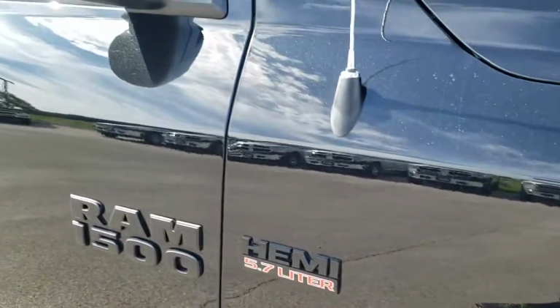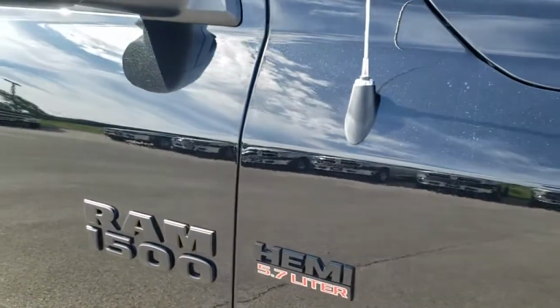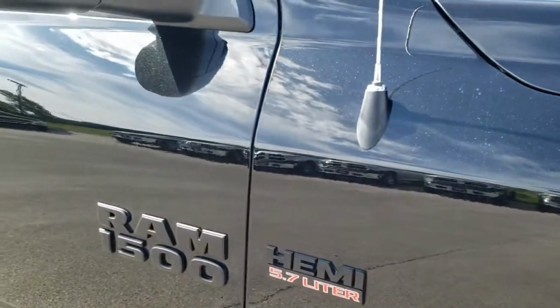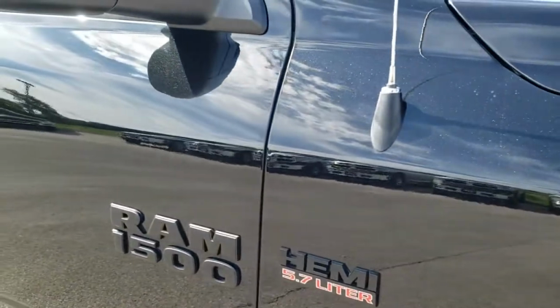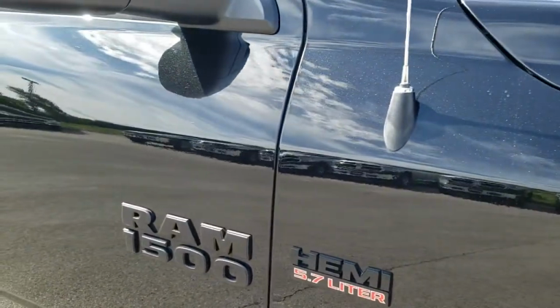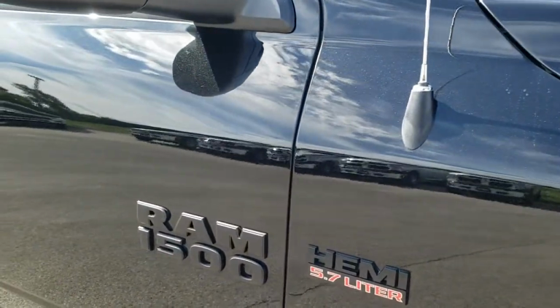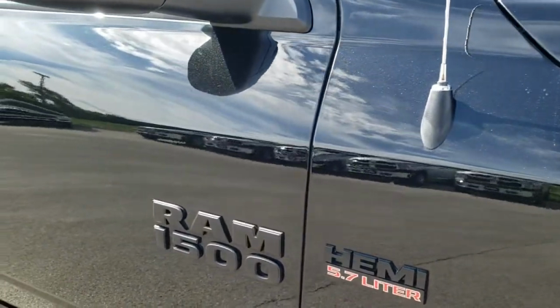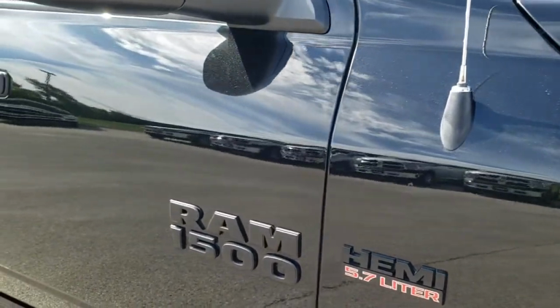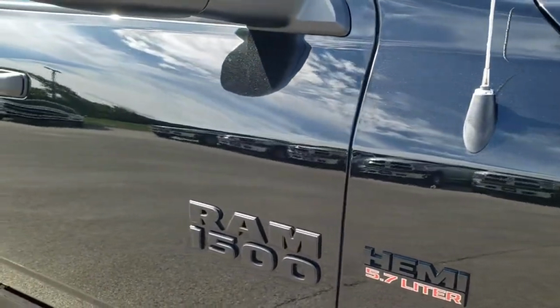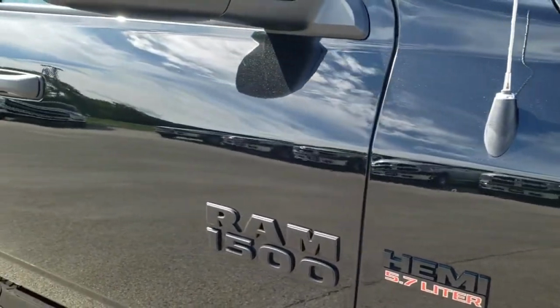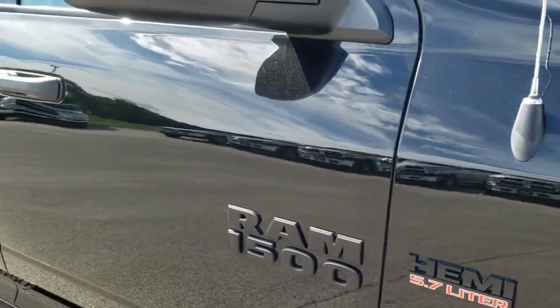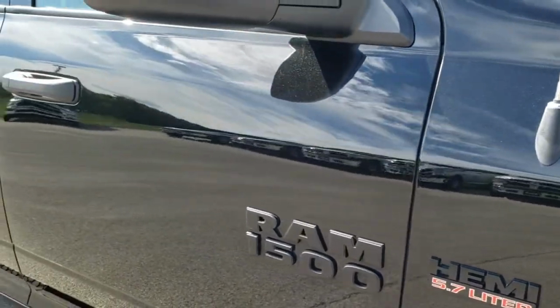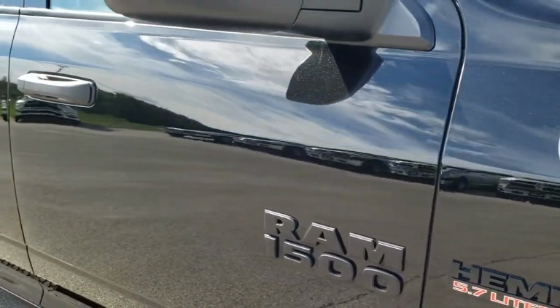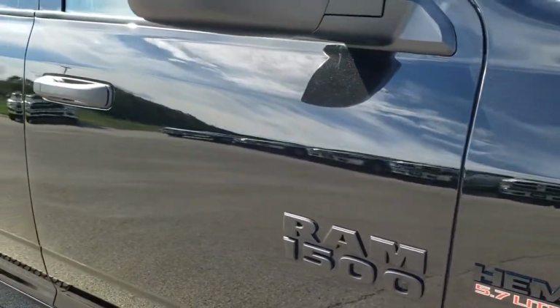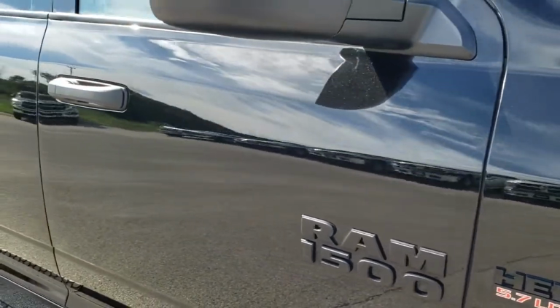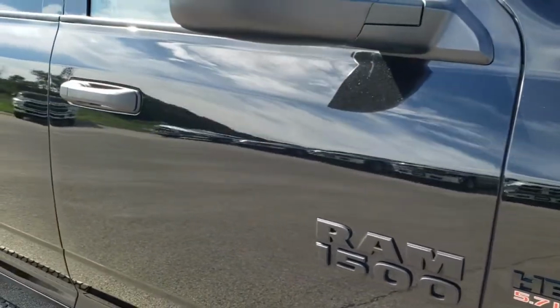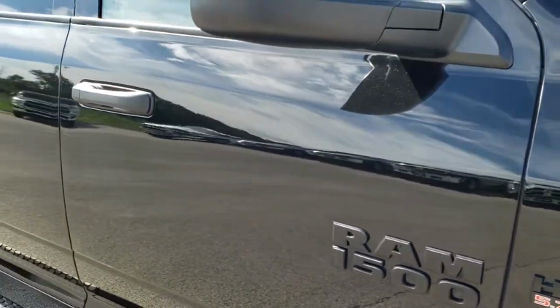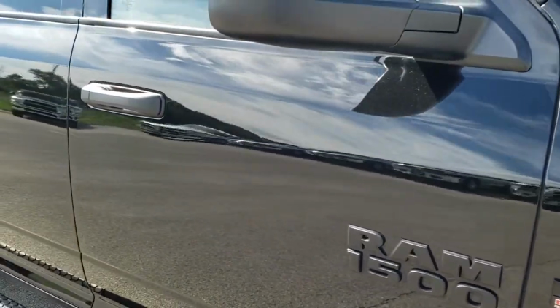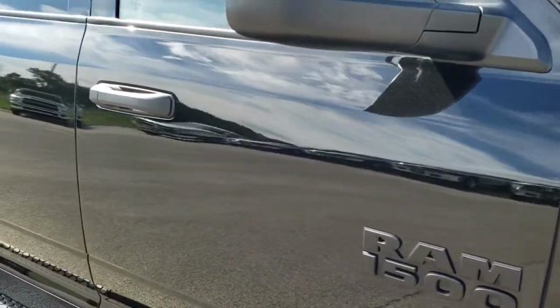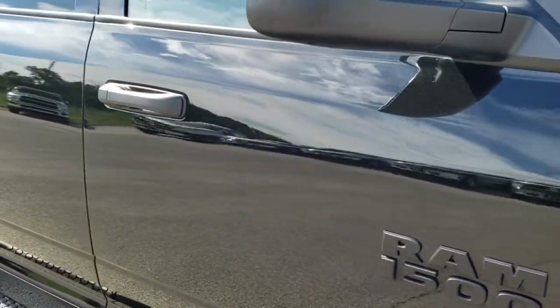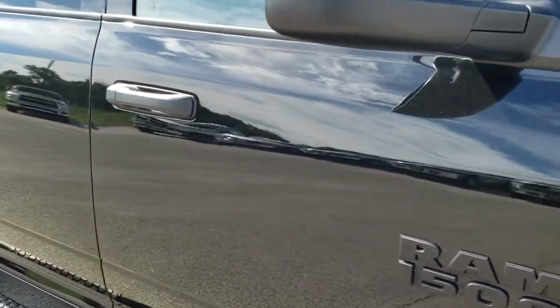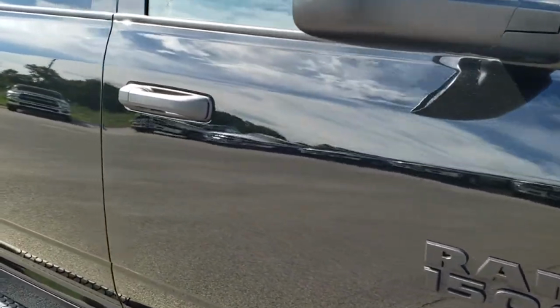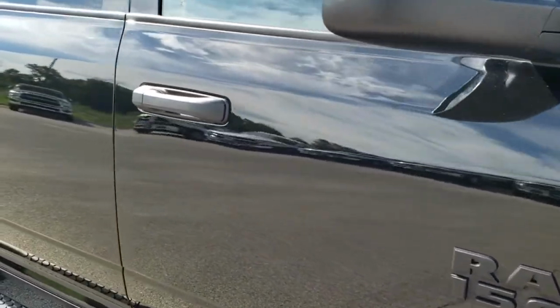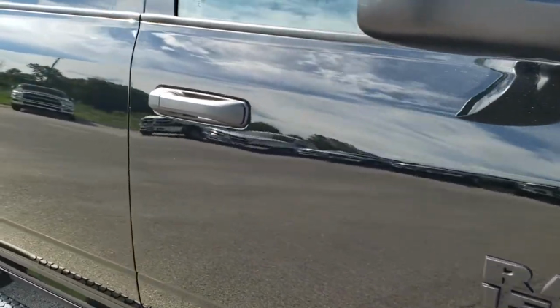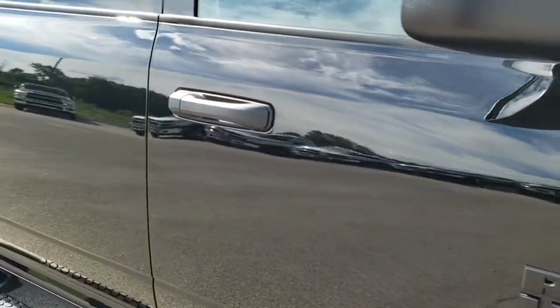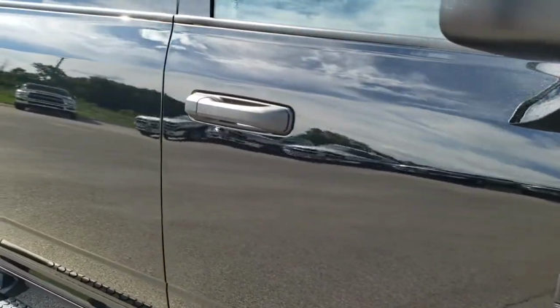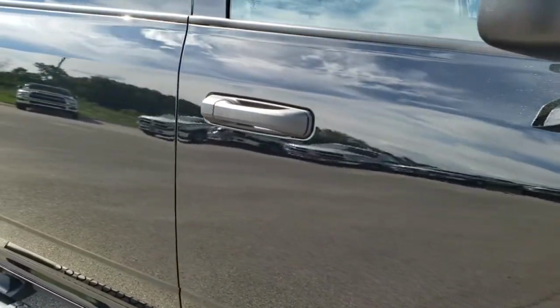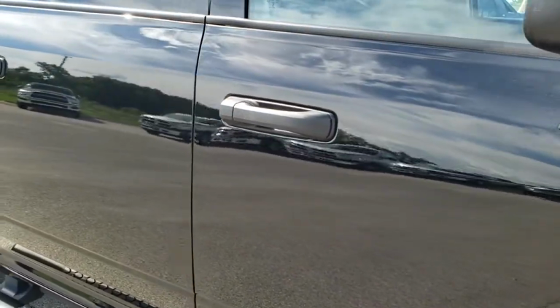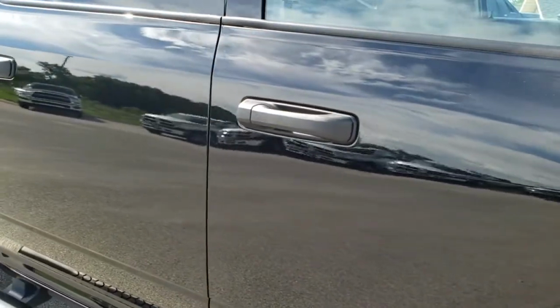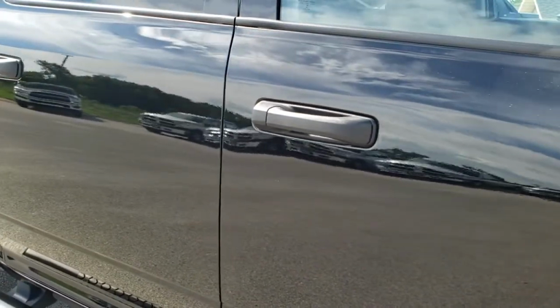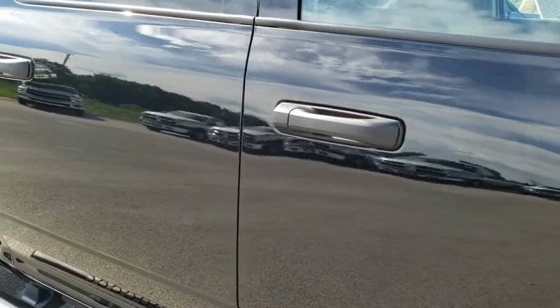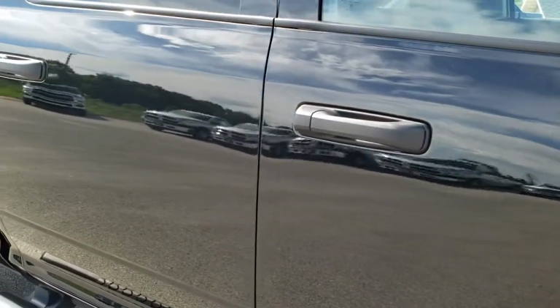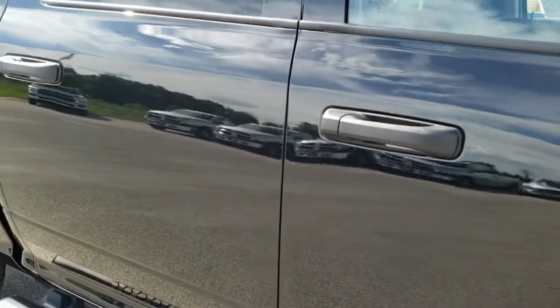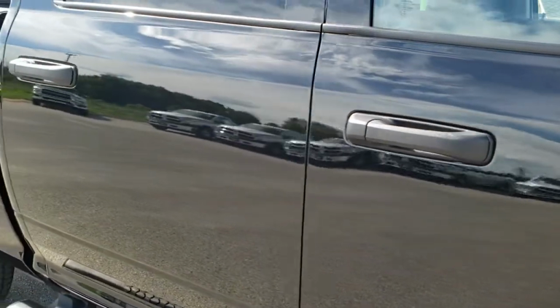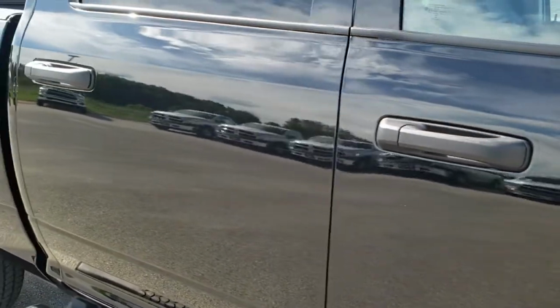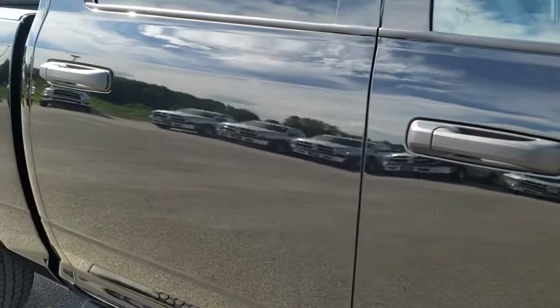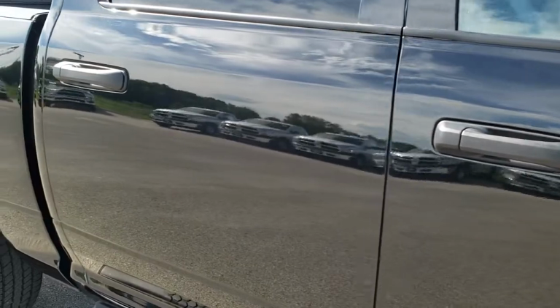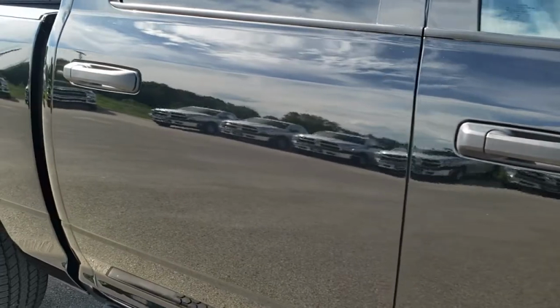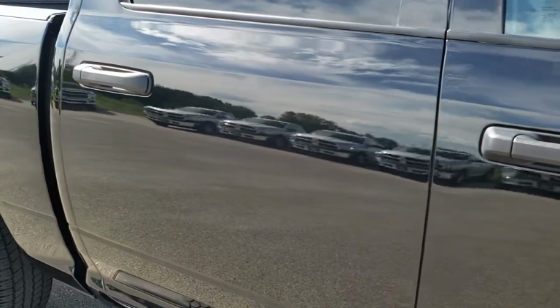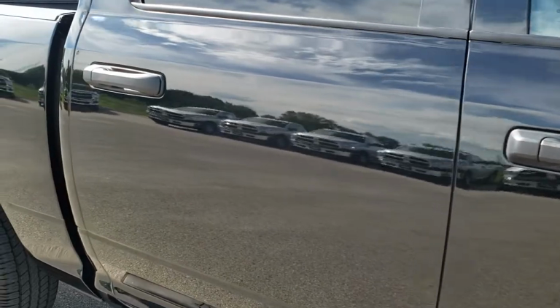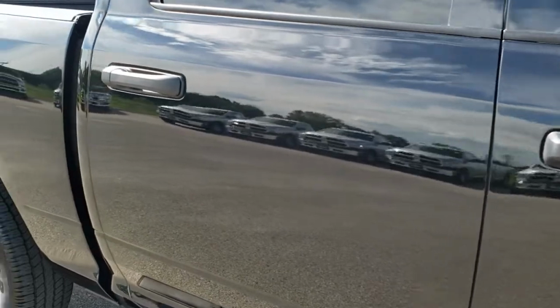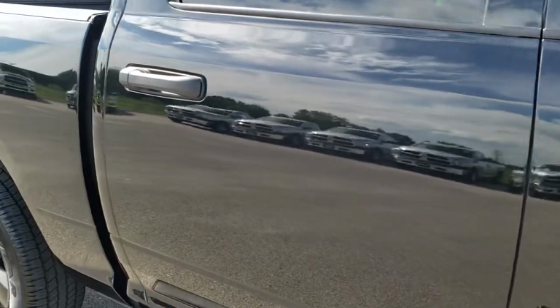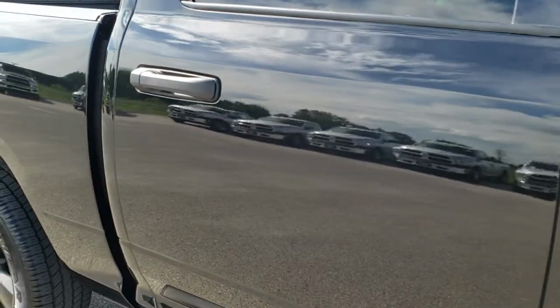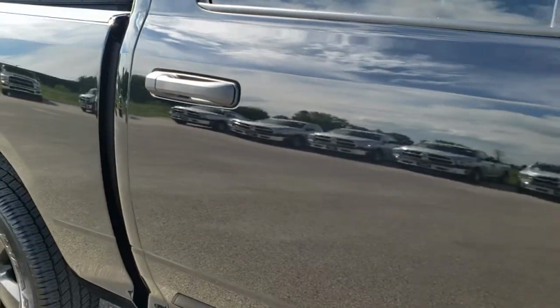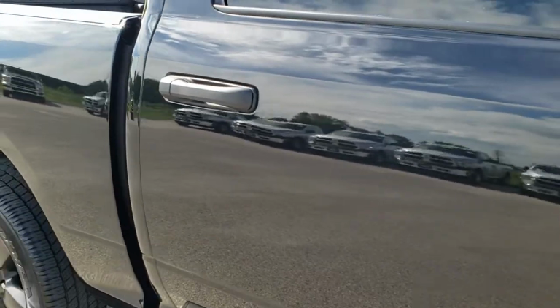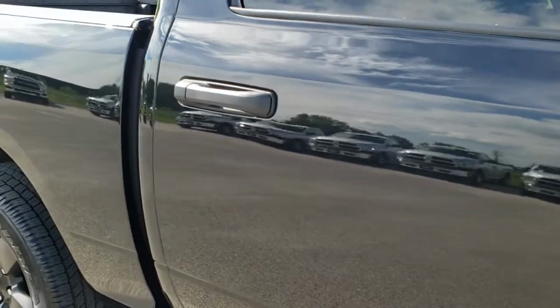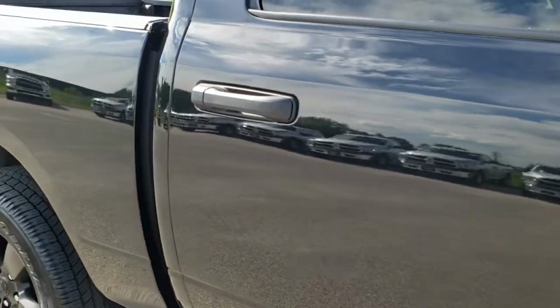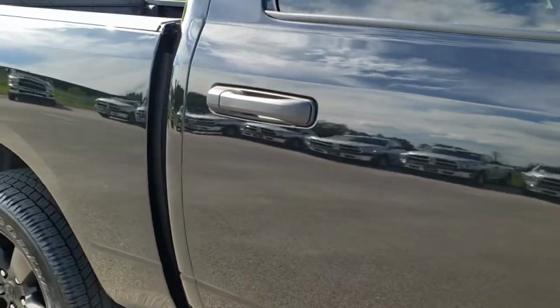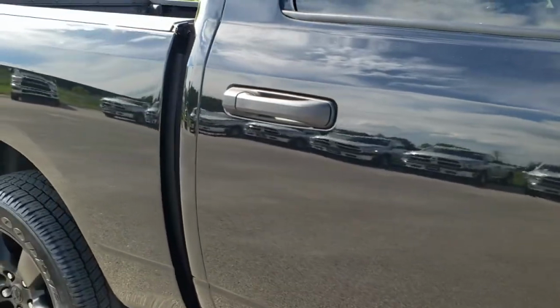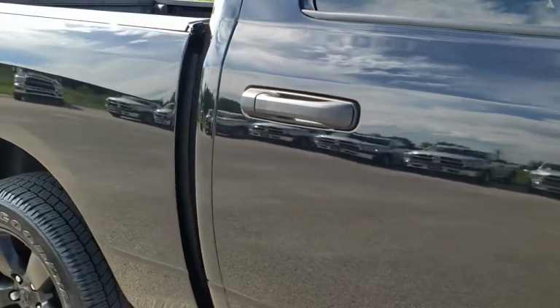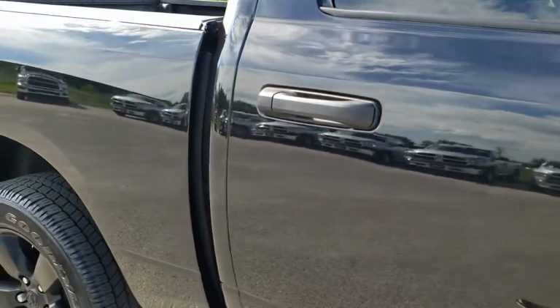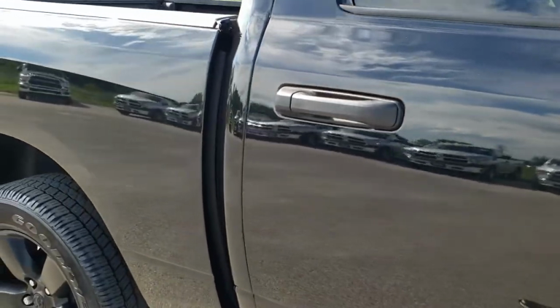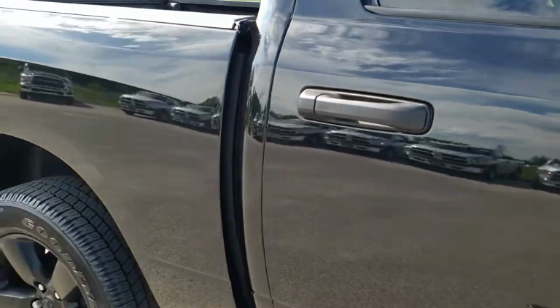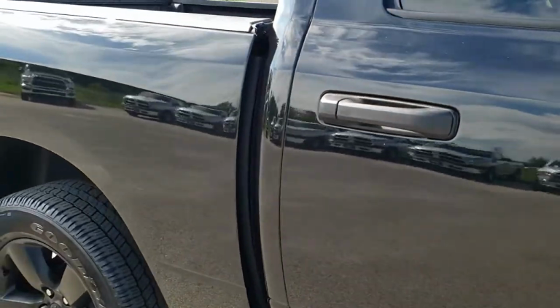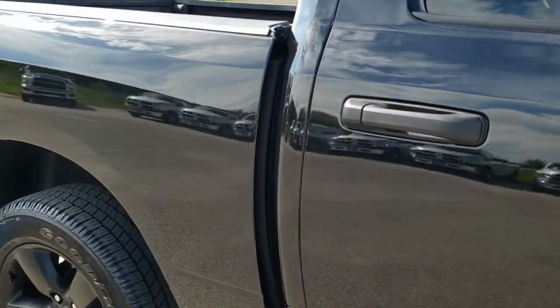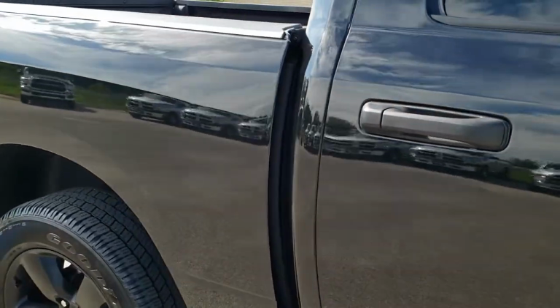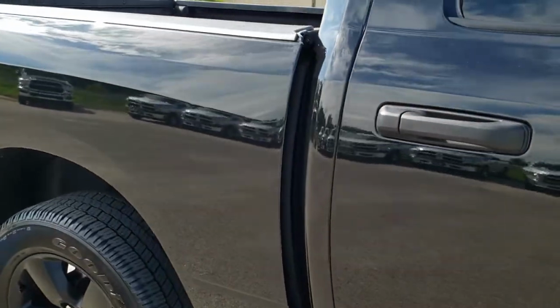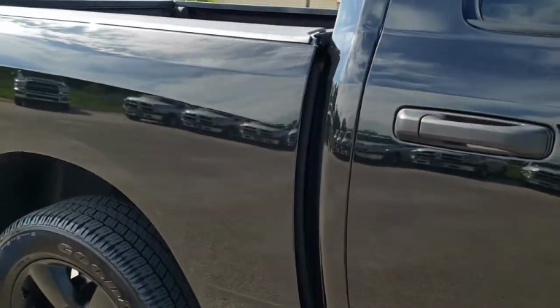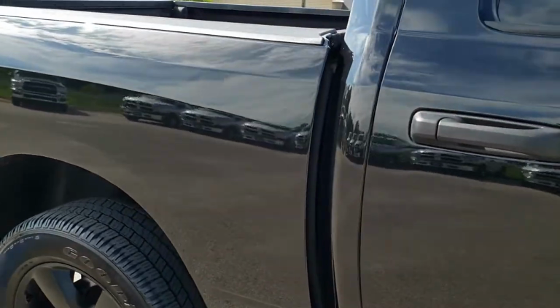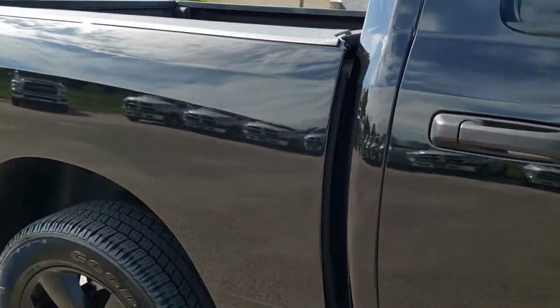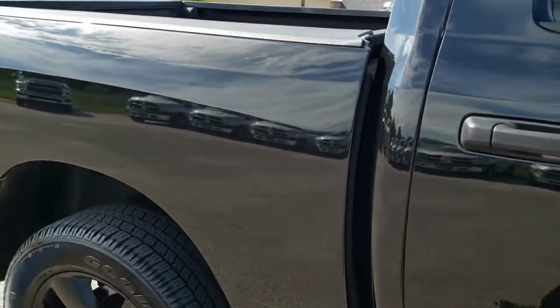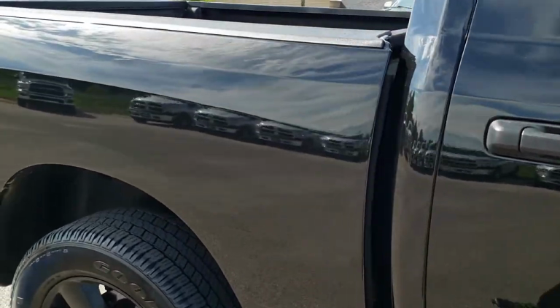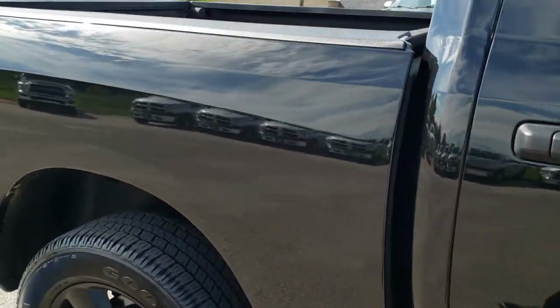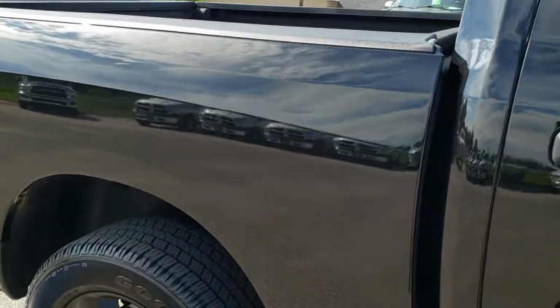As you go down this side of the truck you can see just how clean the body is, how reflective and mirror-like that paint is.